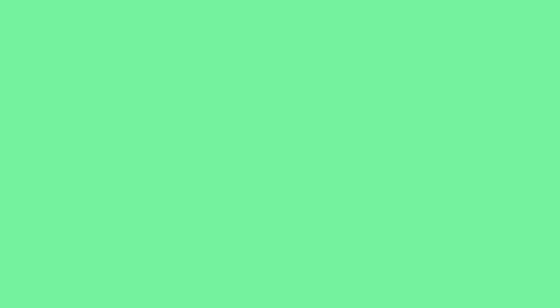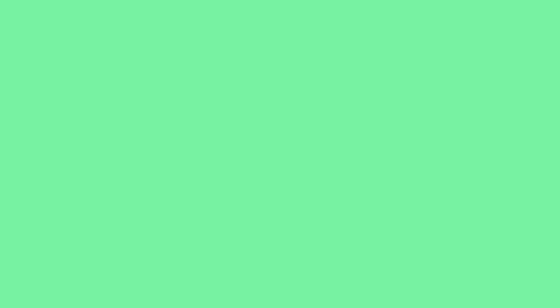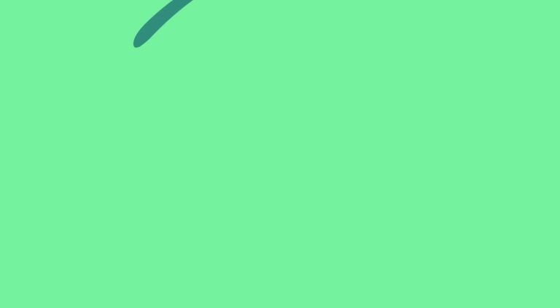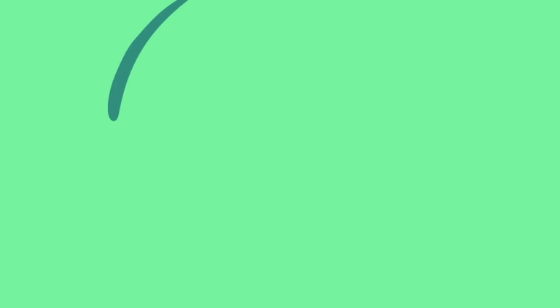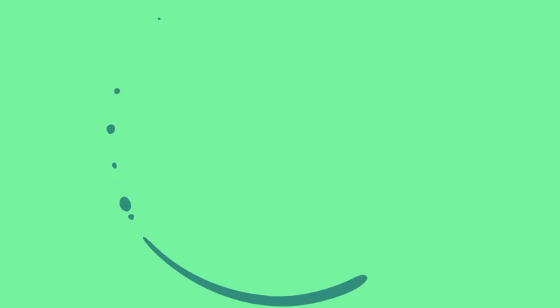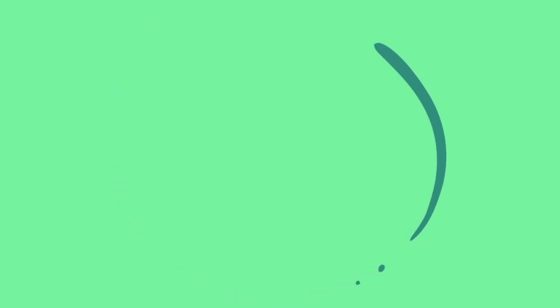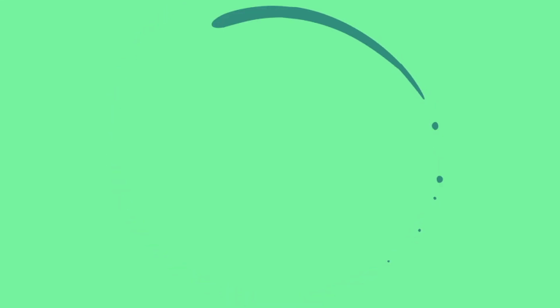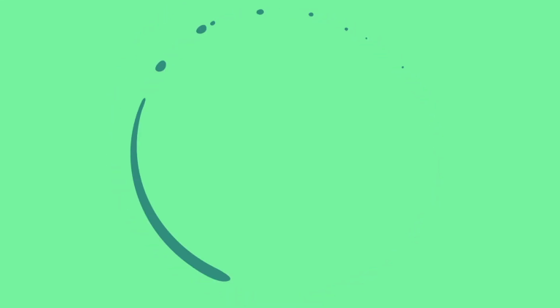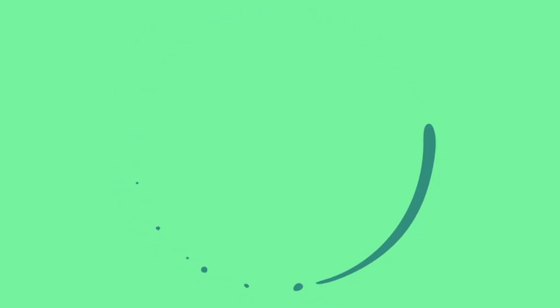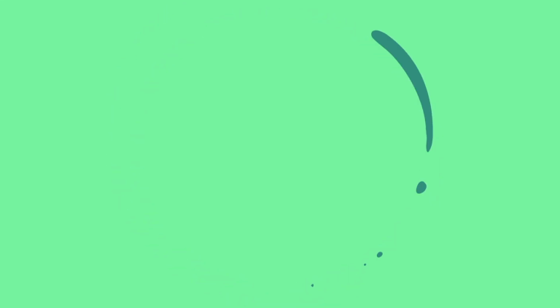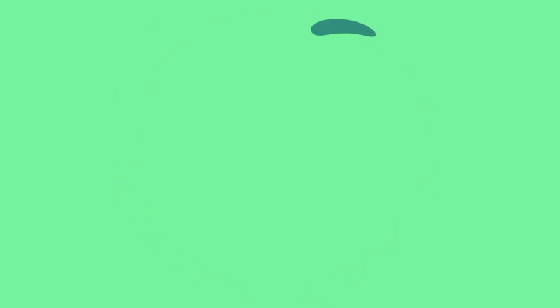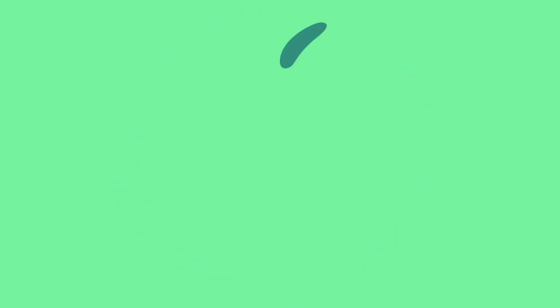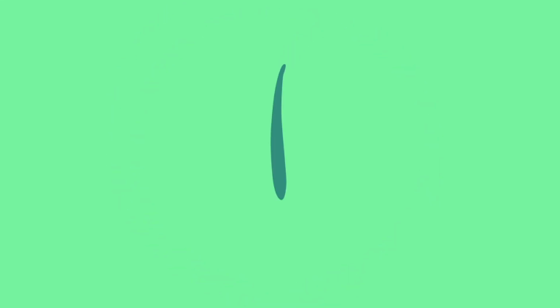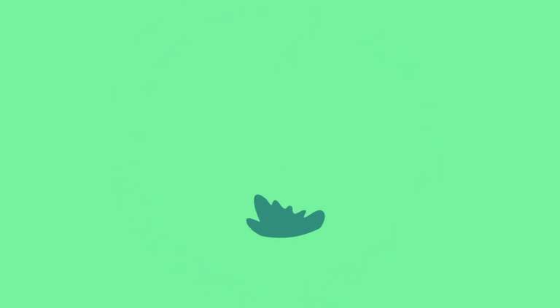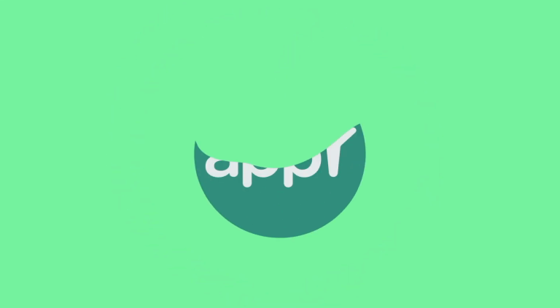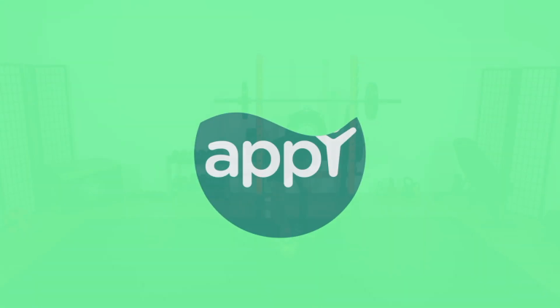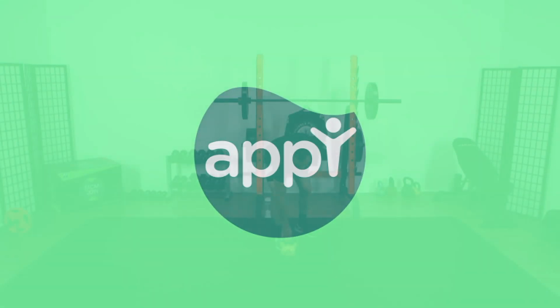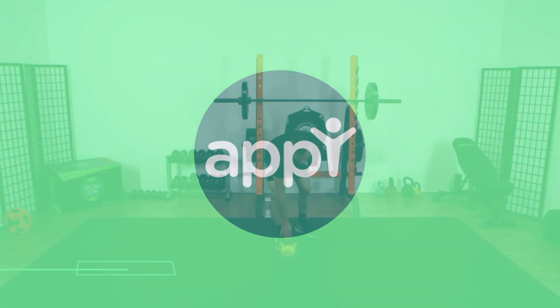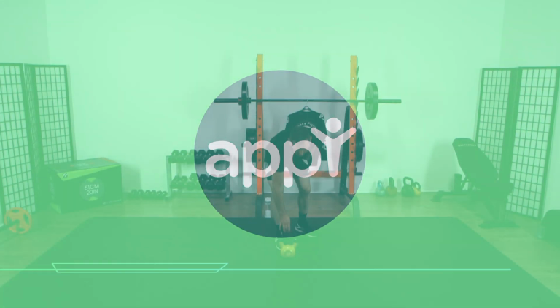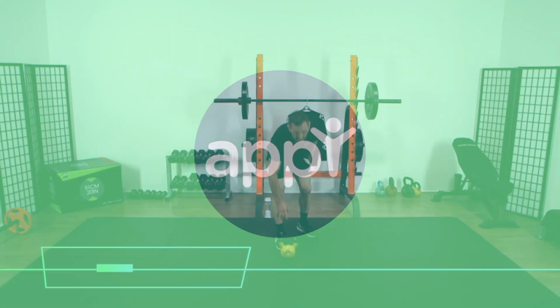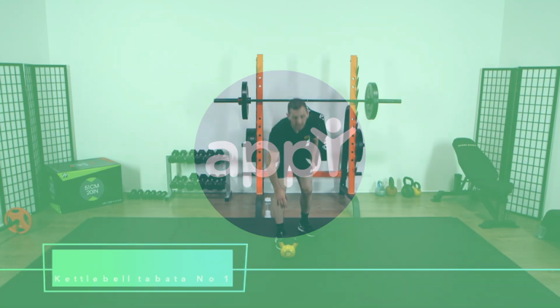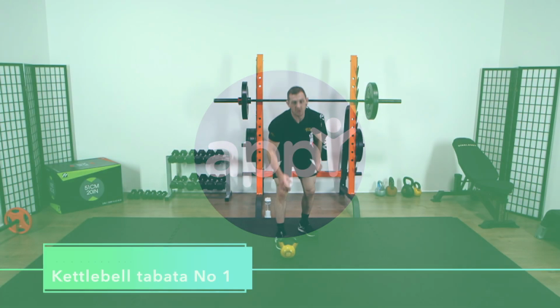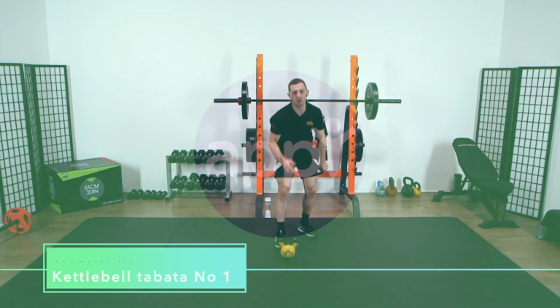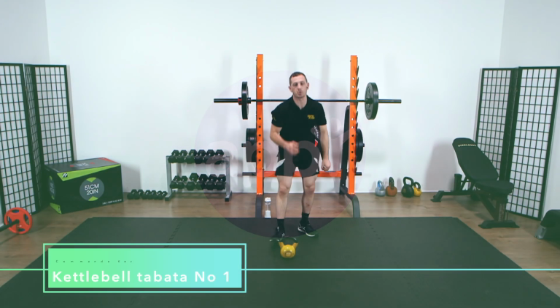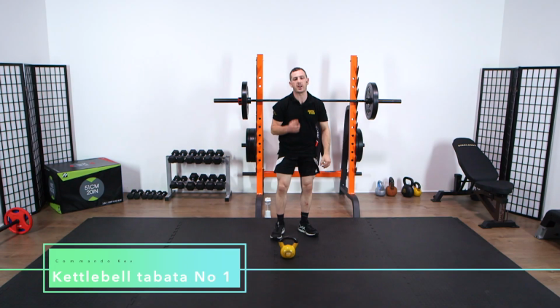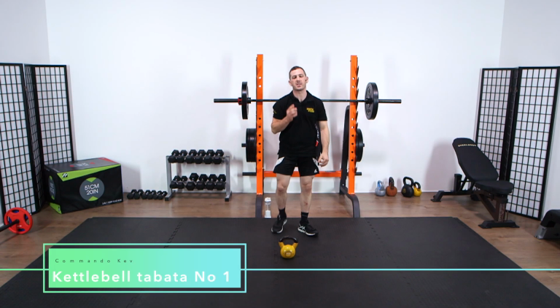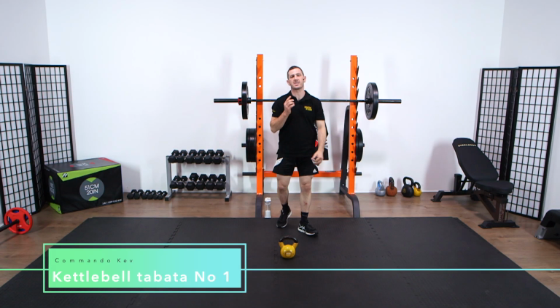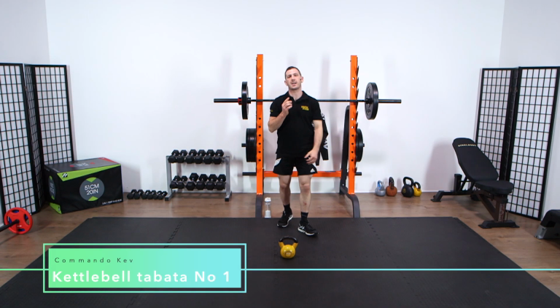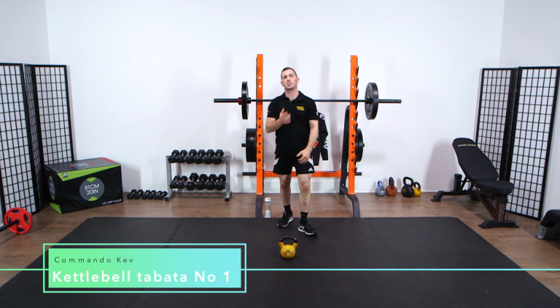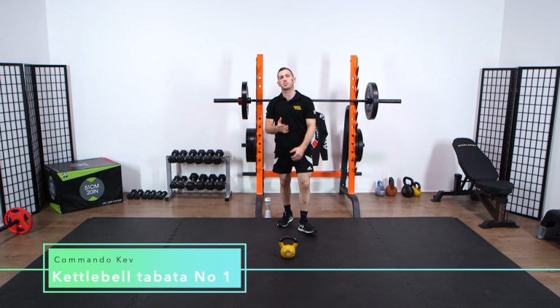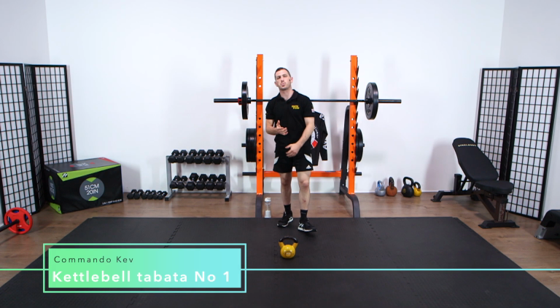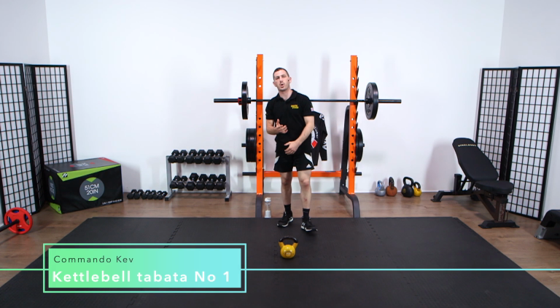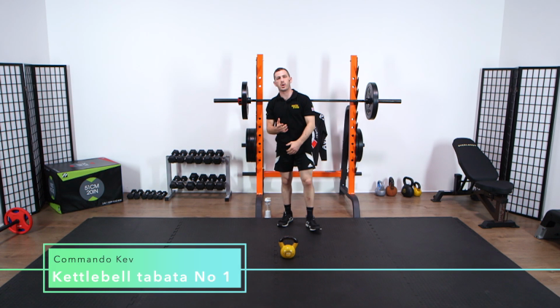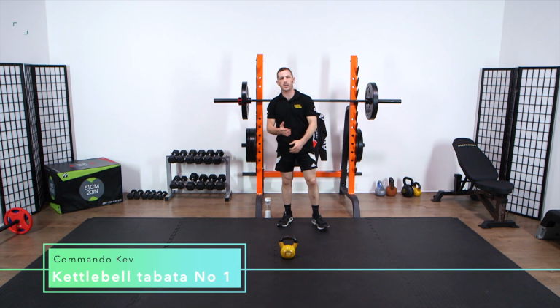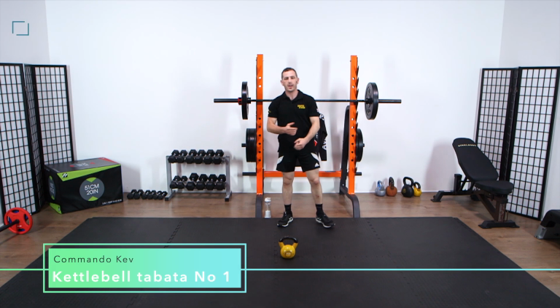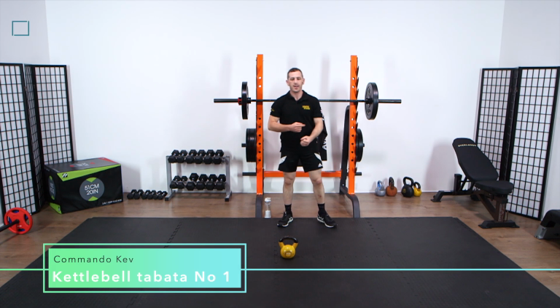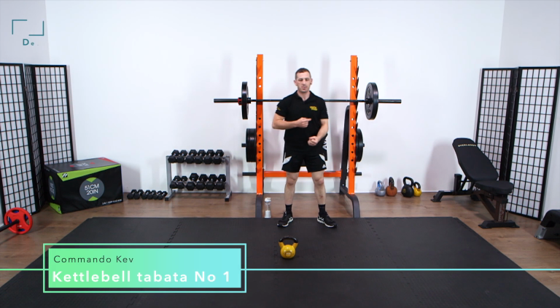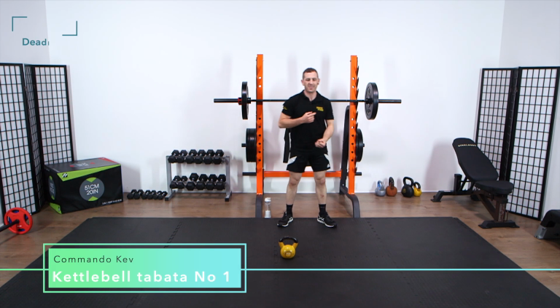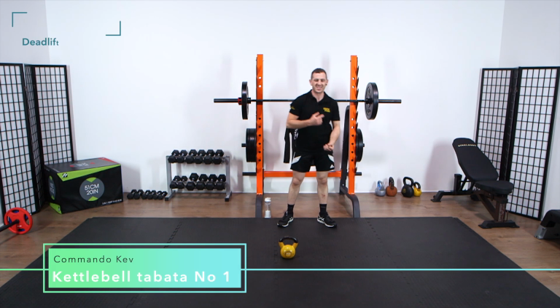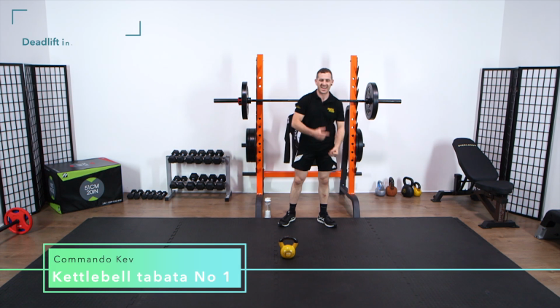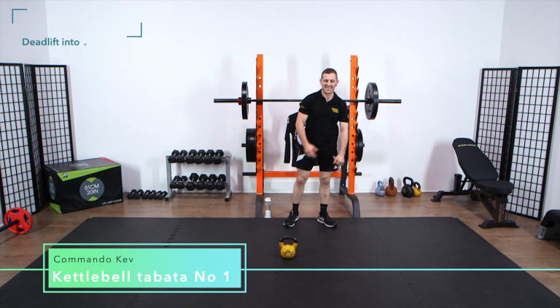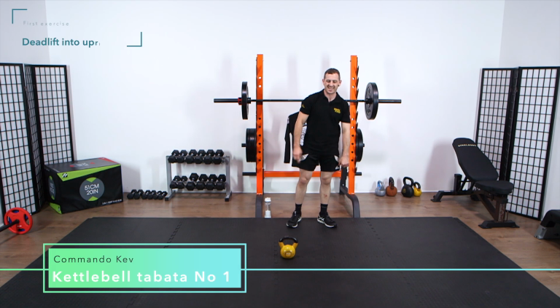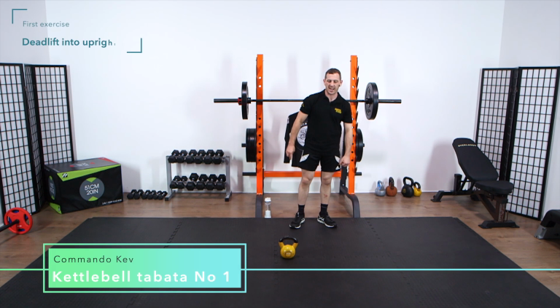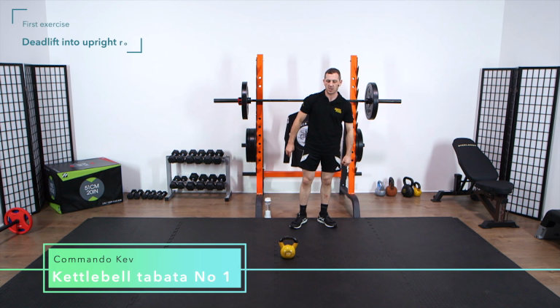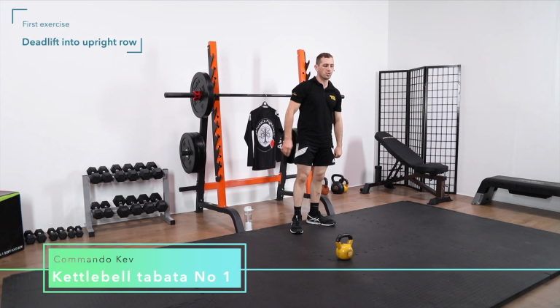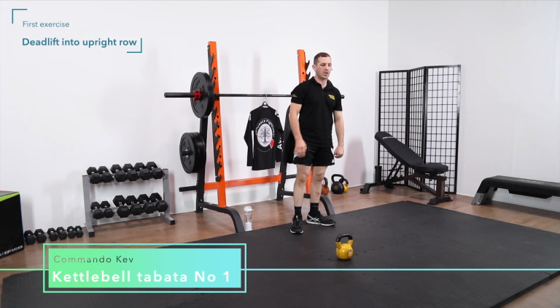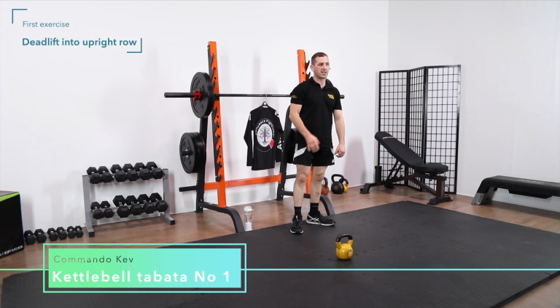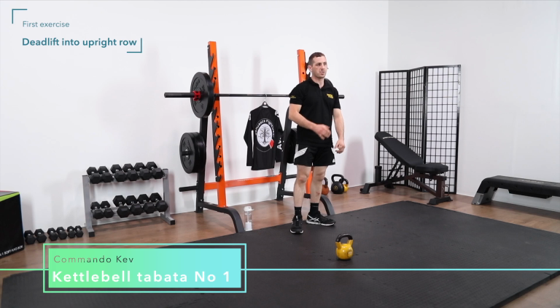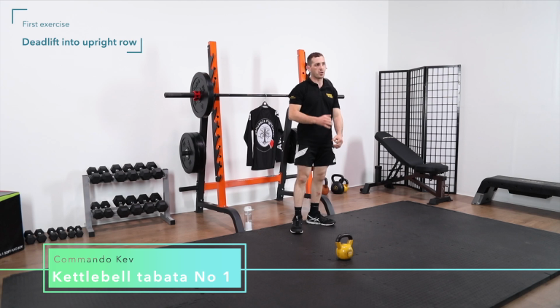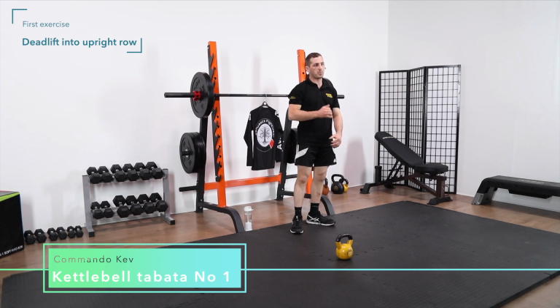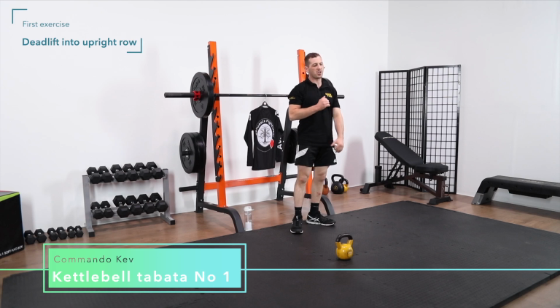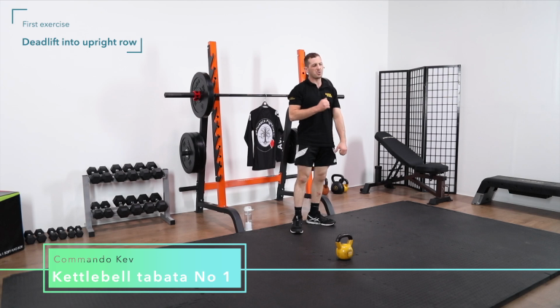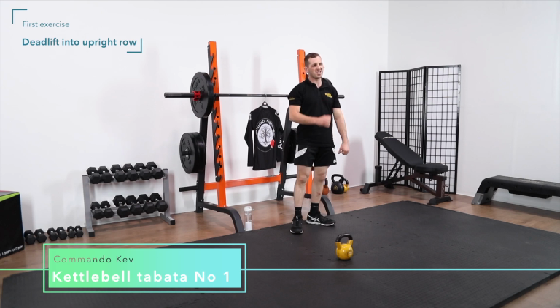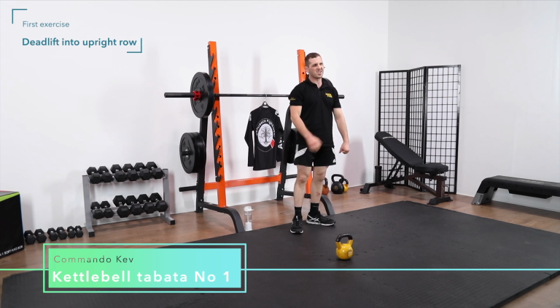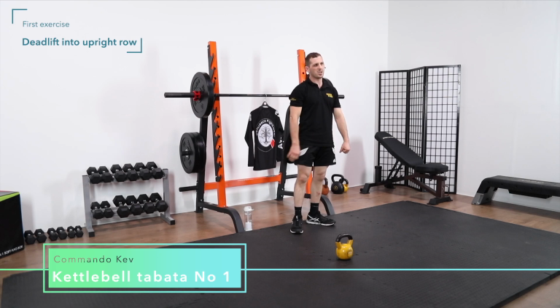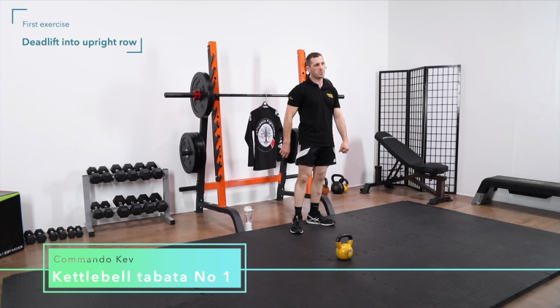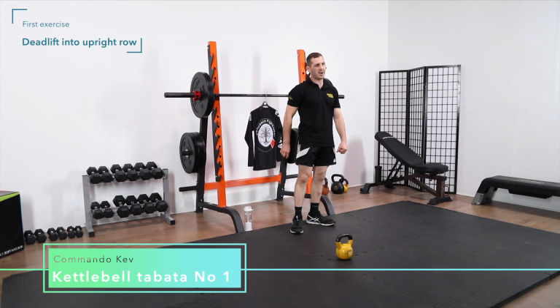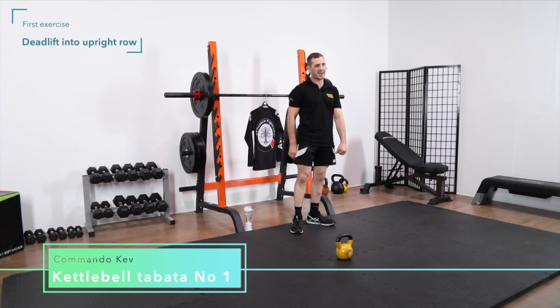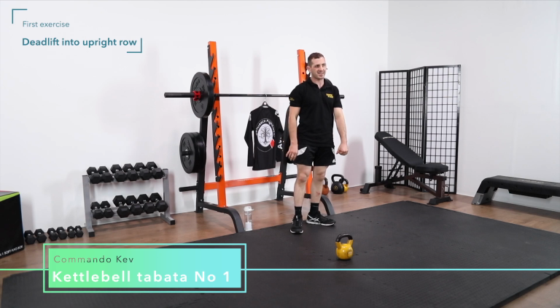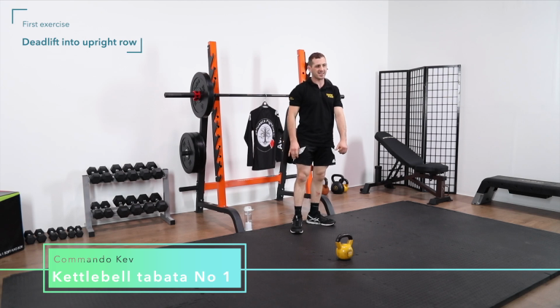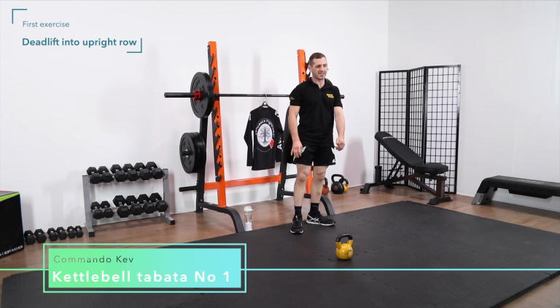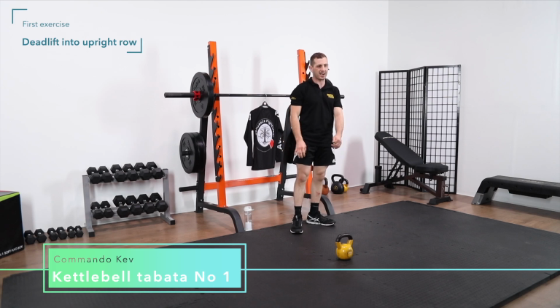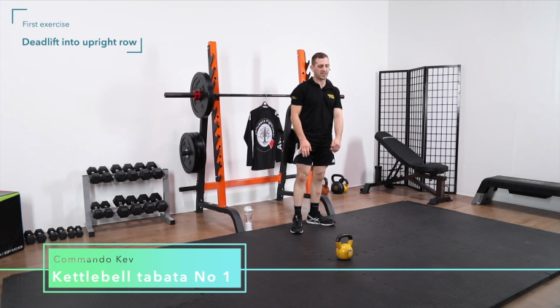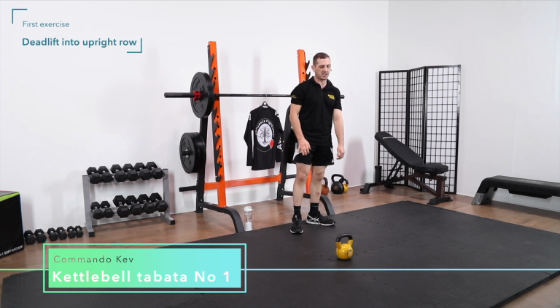Back to business then. It's about a workout. So 20 seconds work with 10 seconds rest. We're going to be using two exercises.